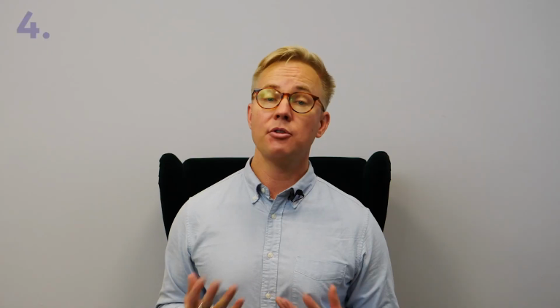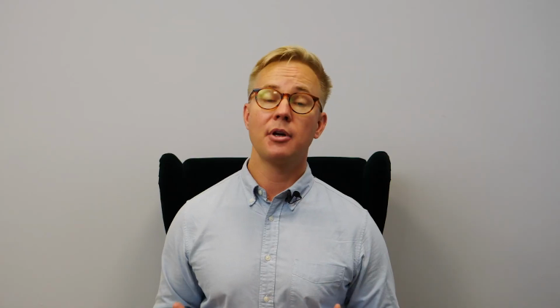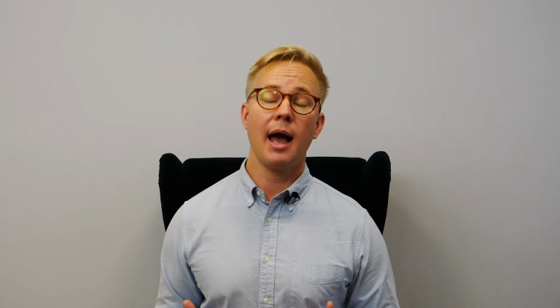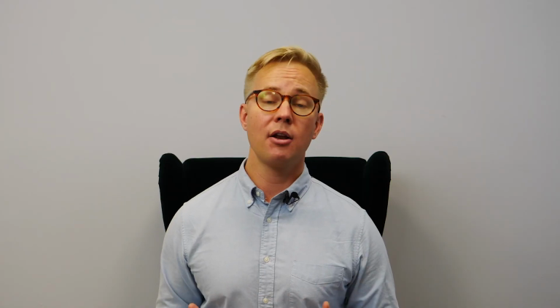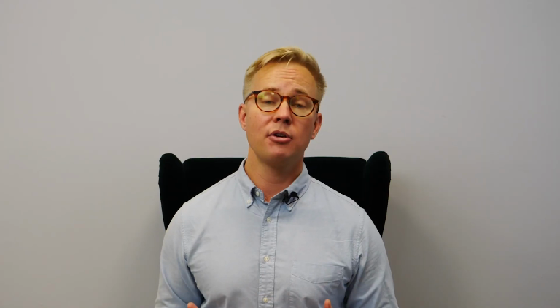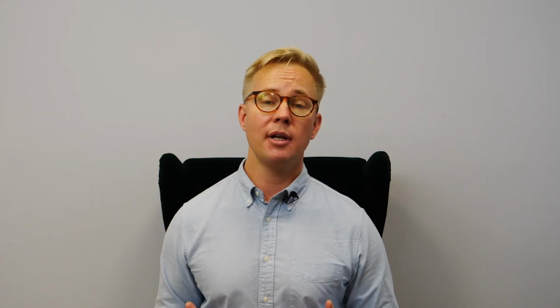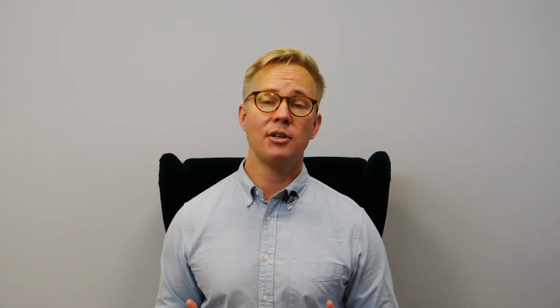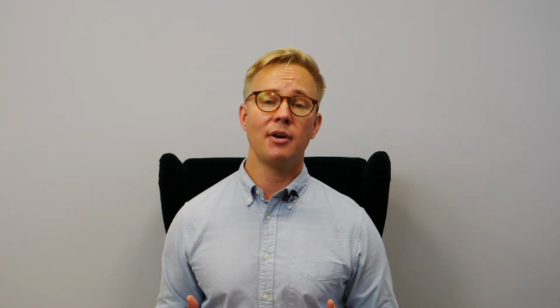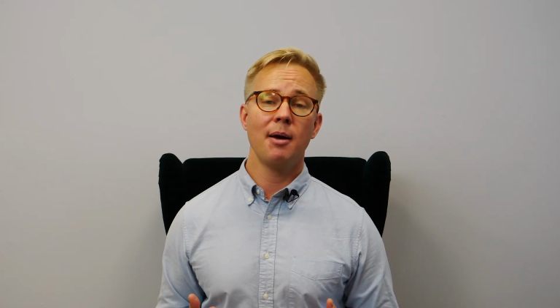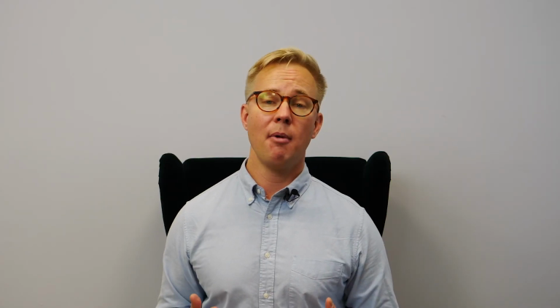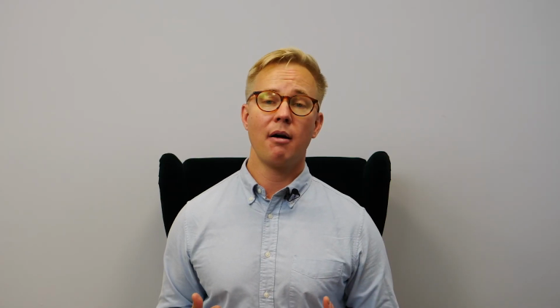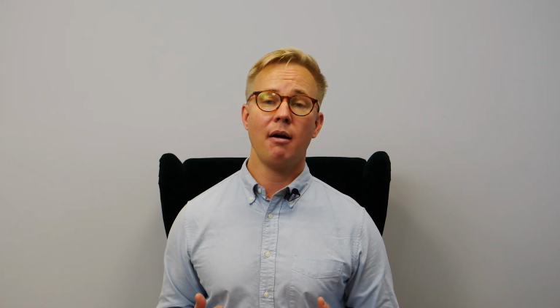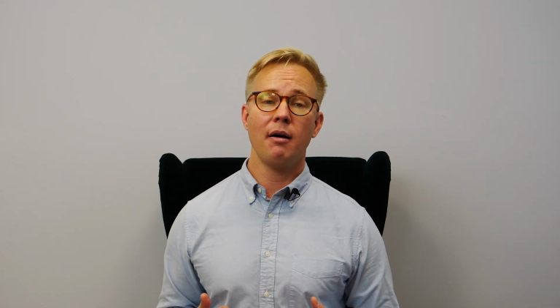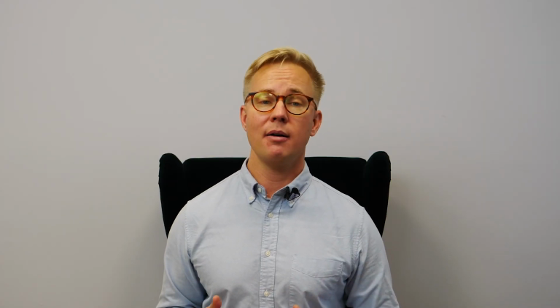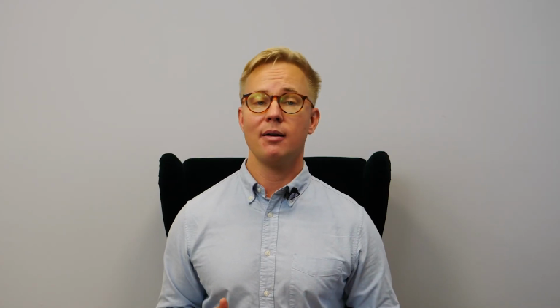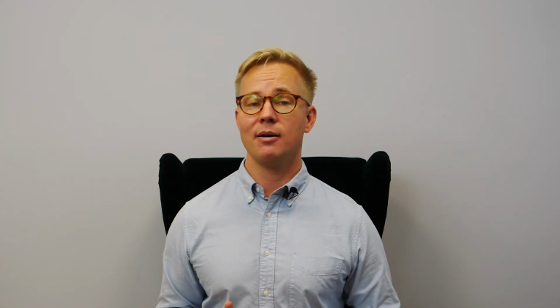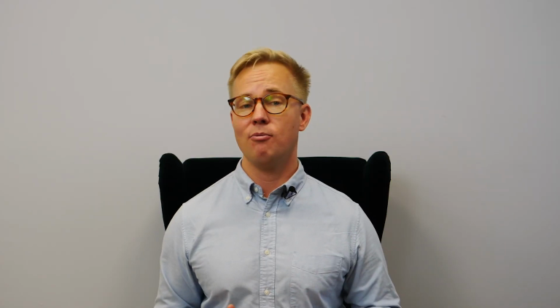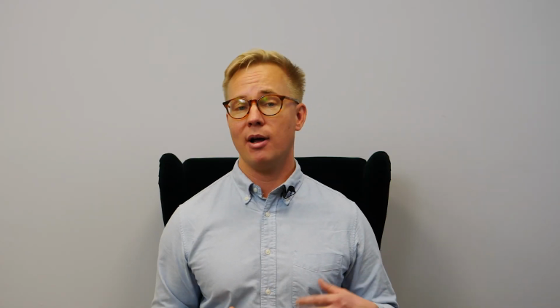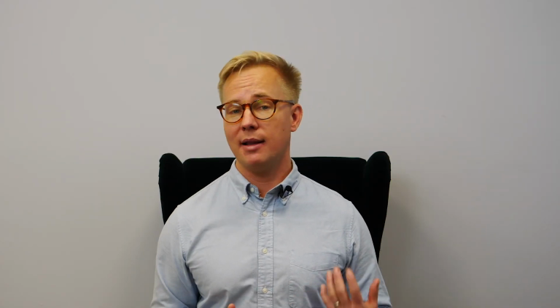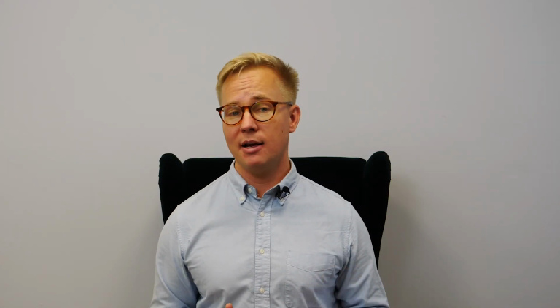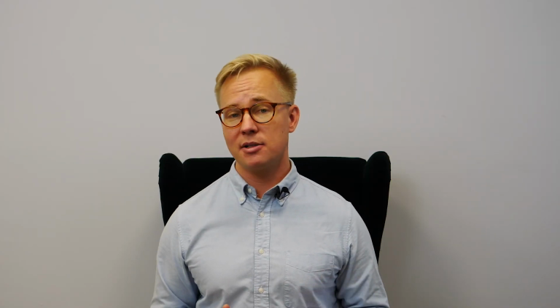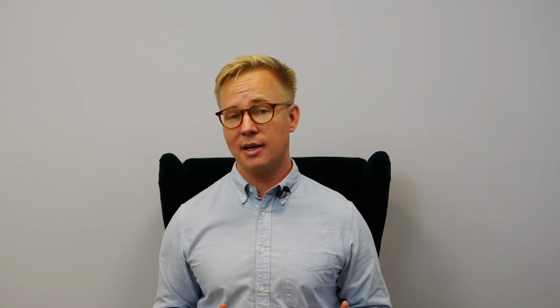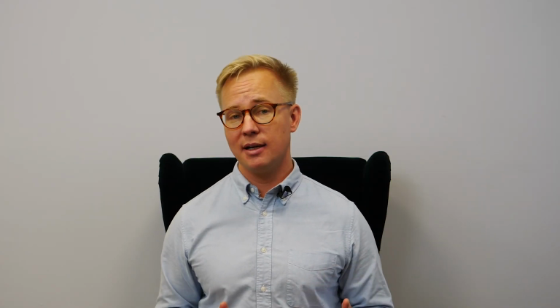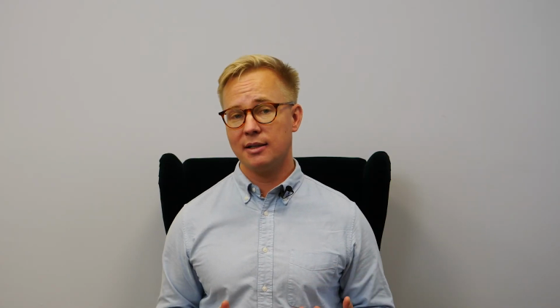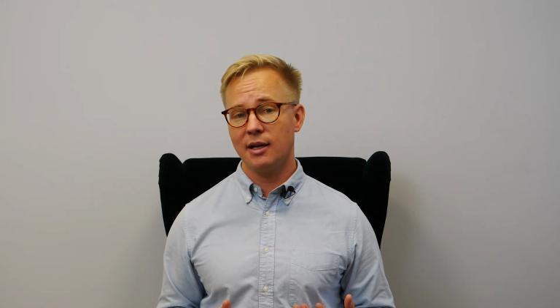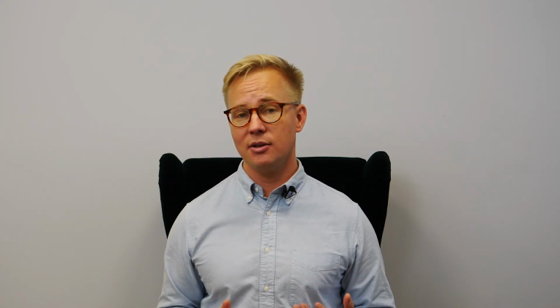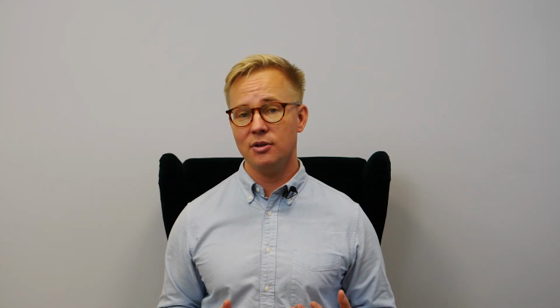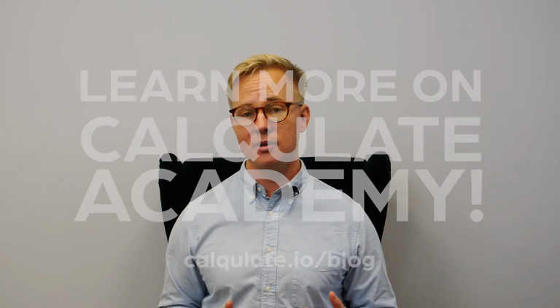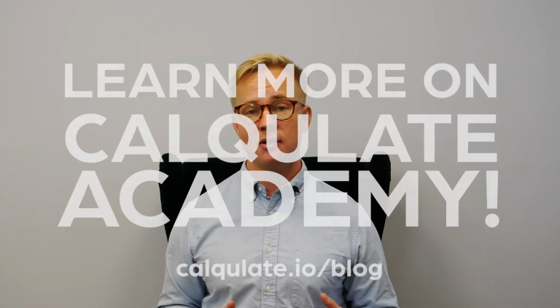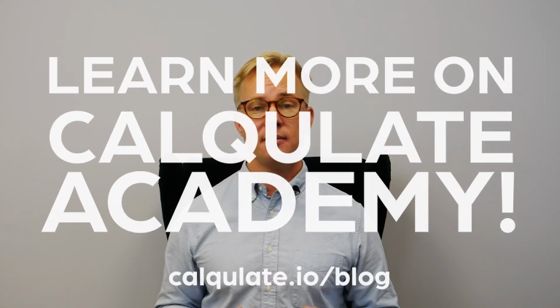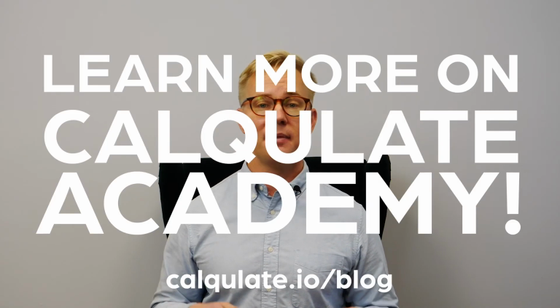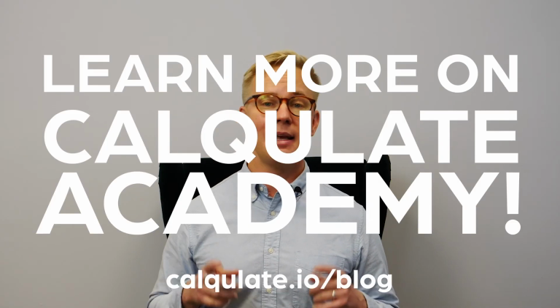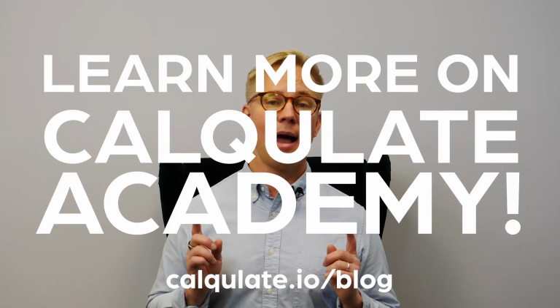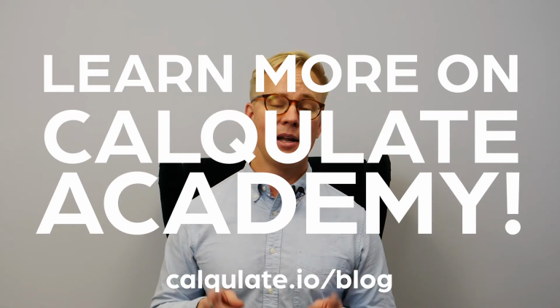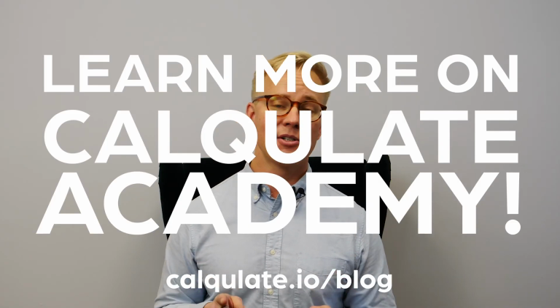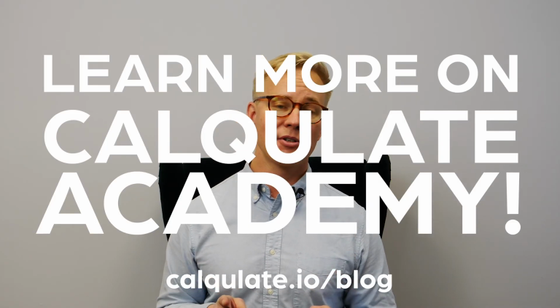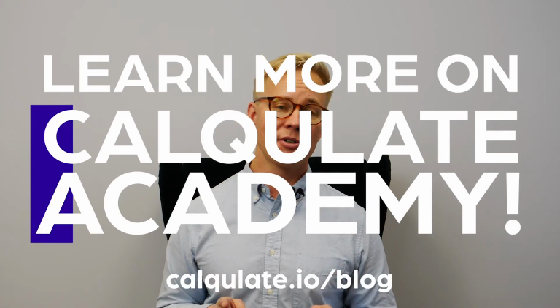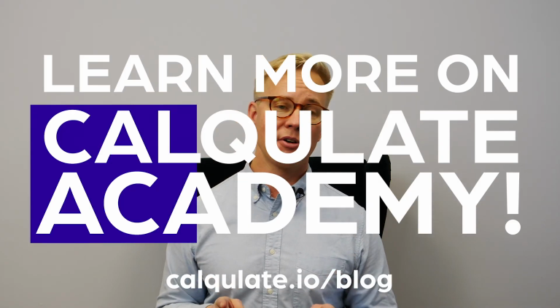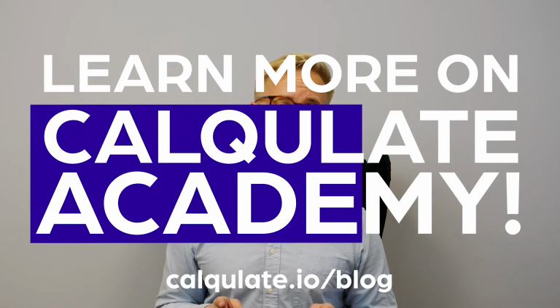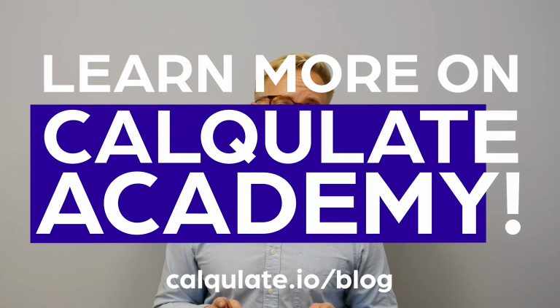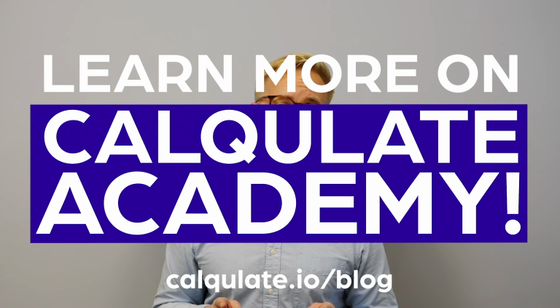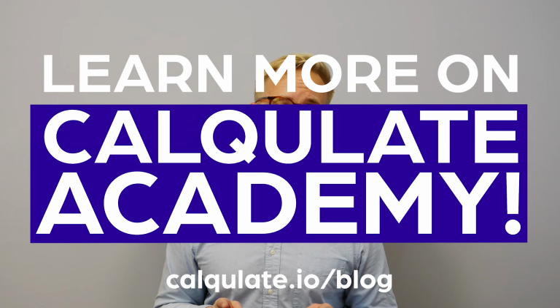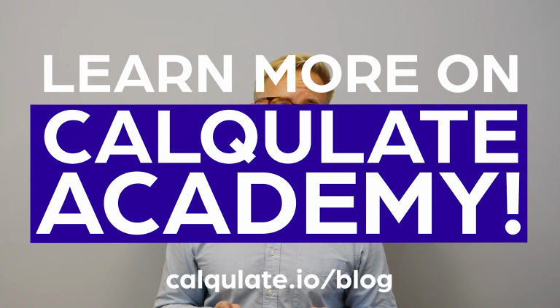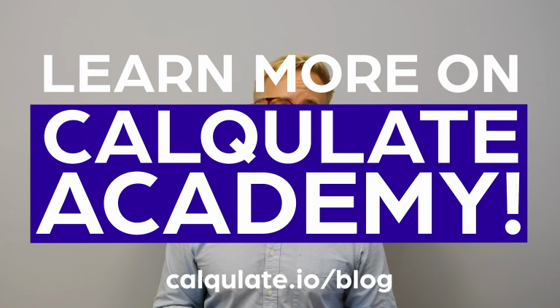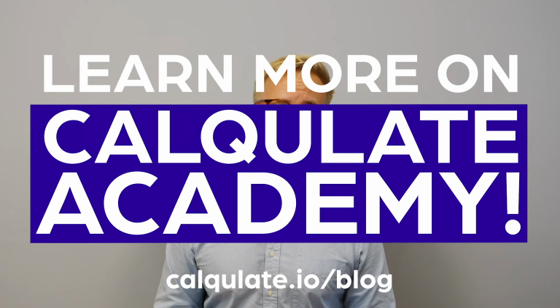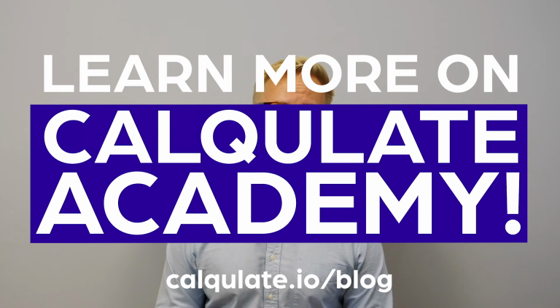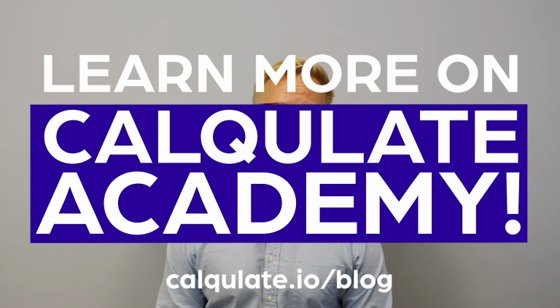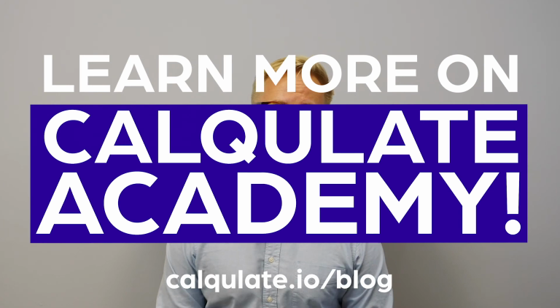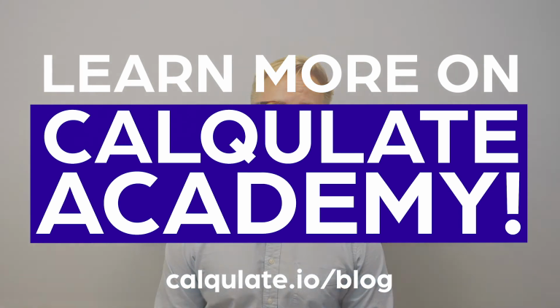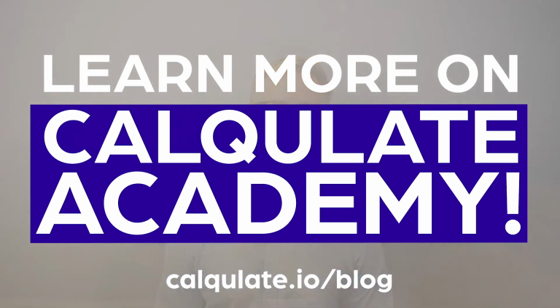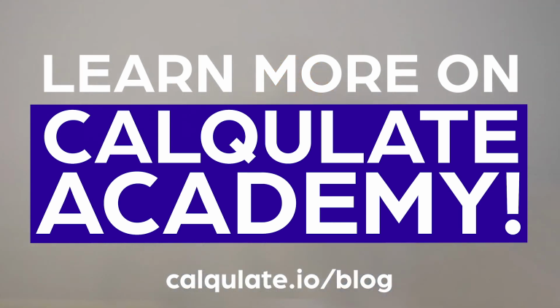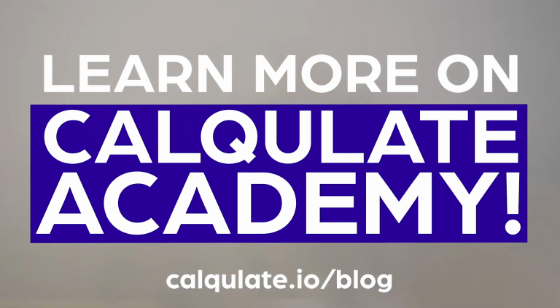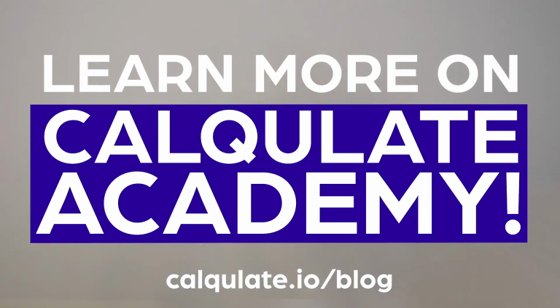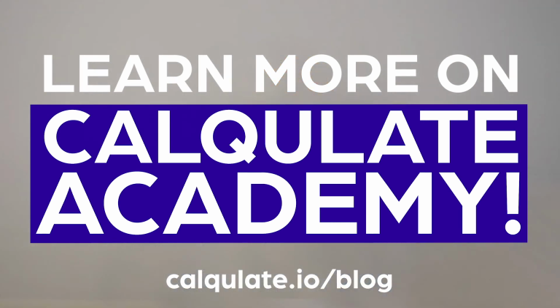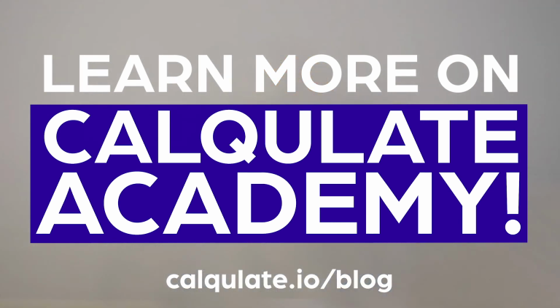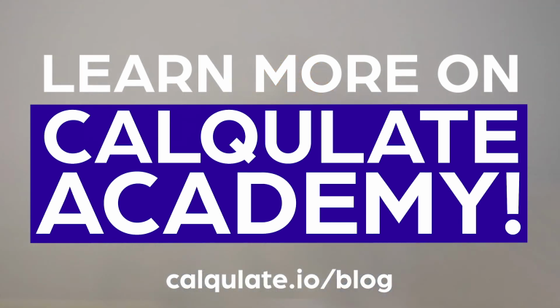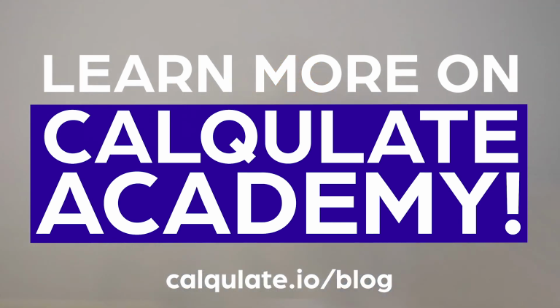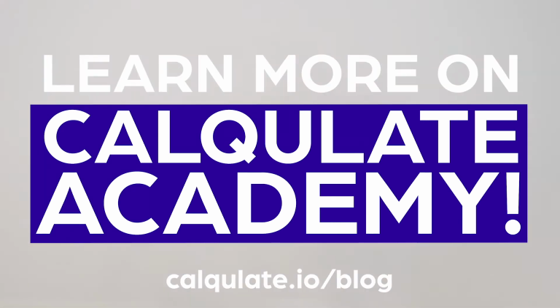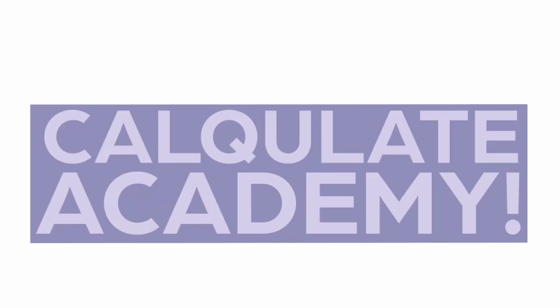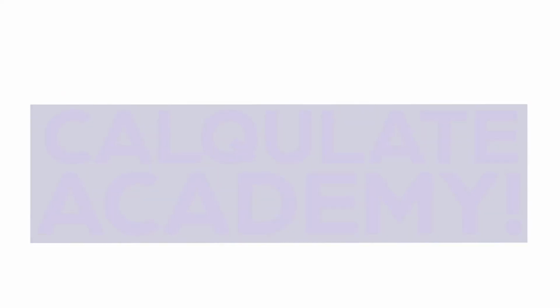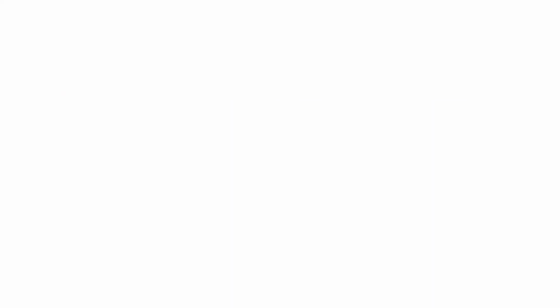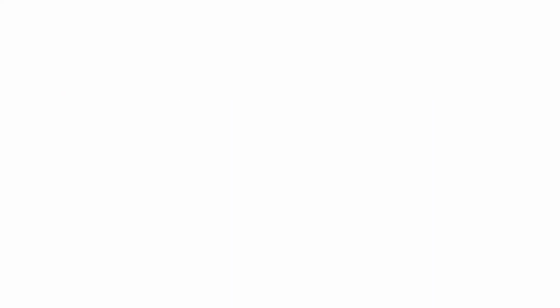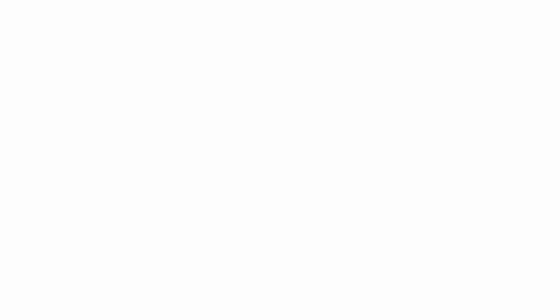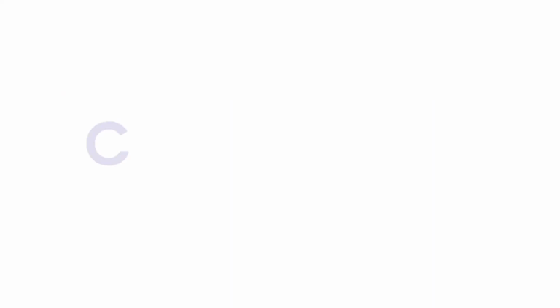How to calculate your MRR and what else can it tell you? The answers are in our academy.